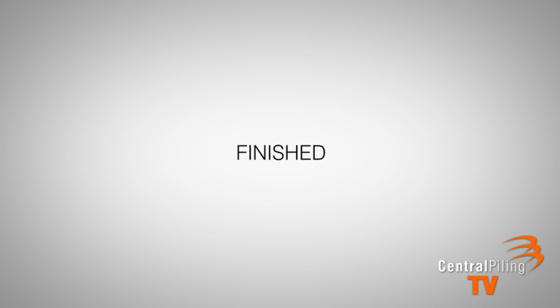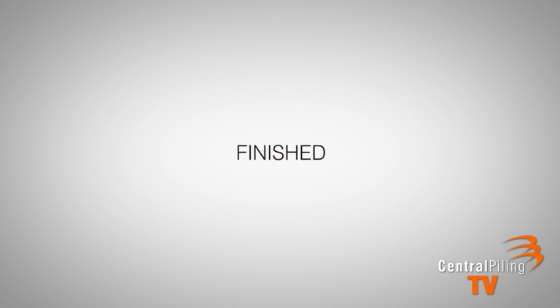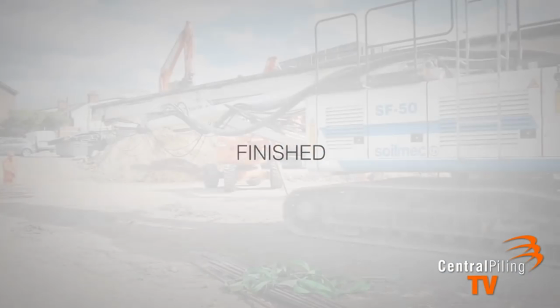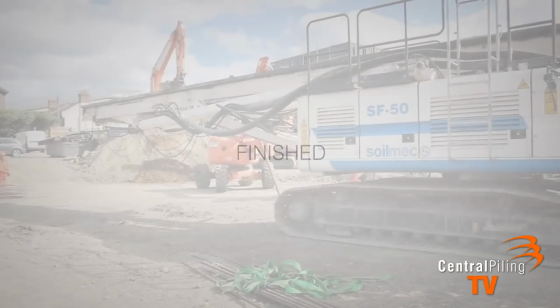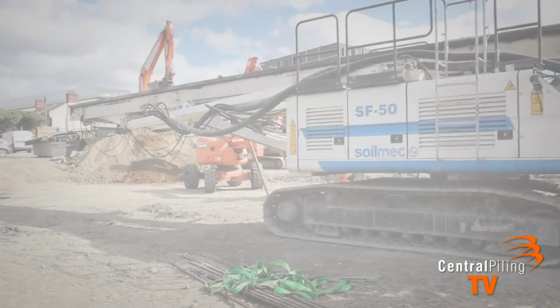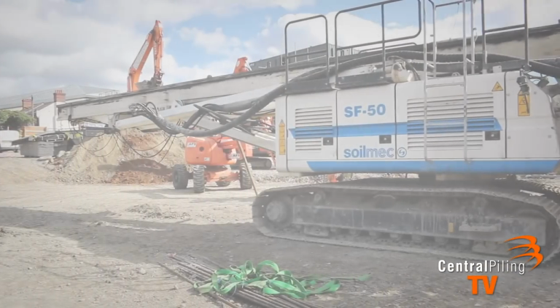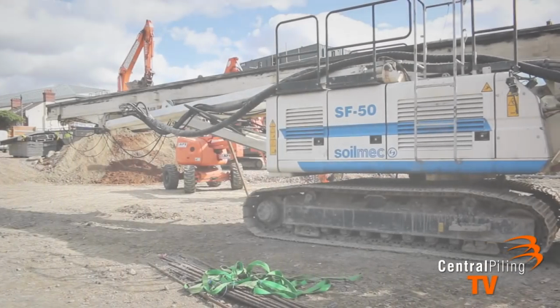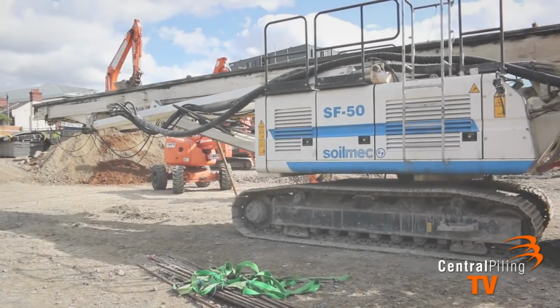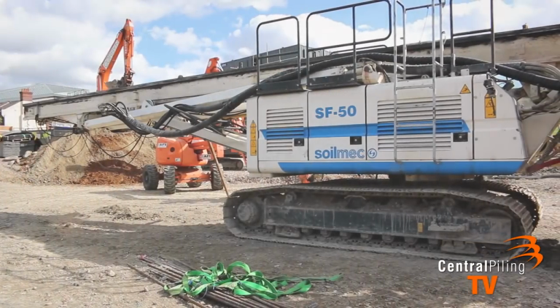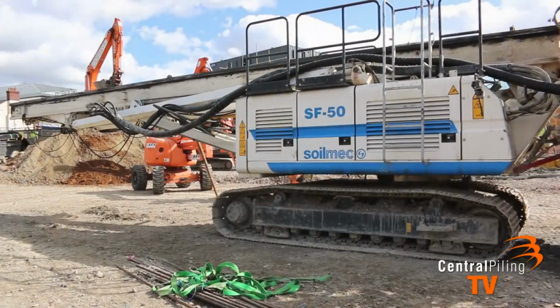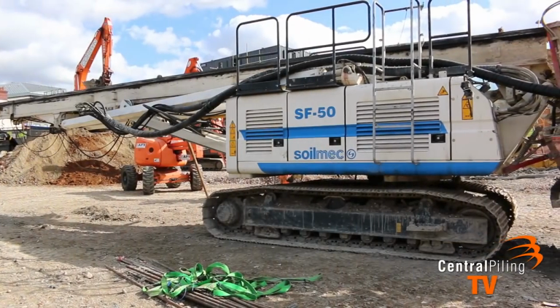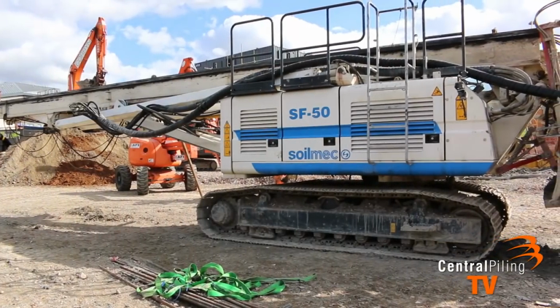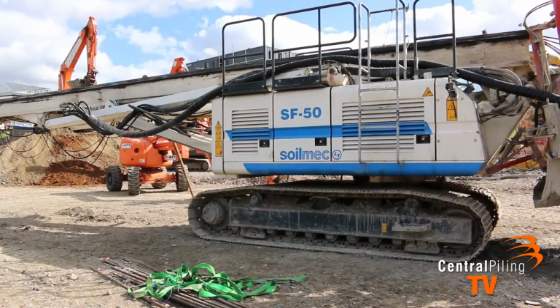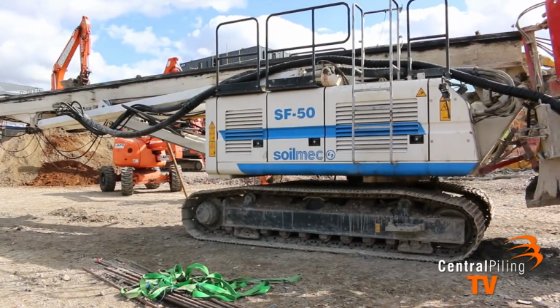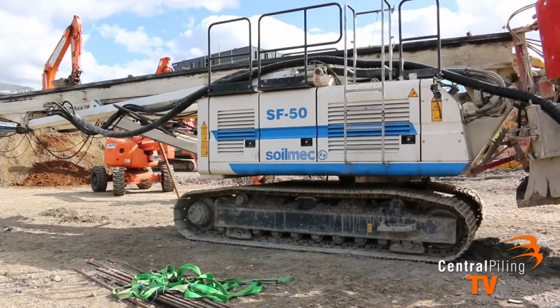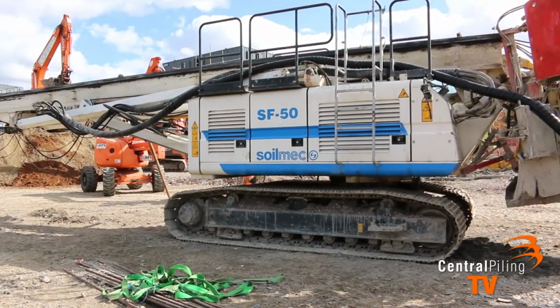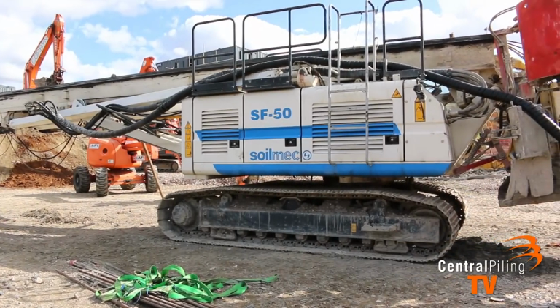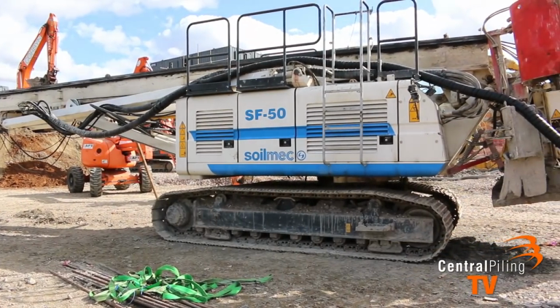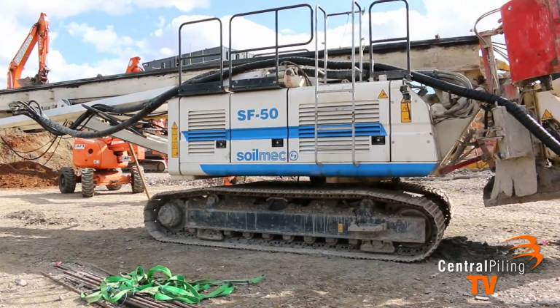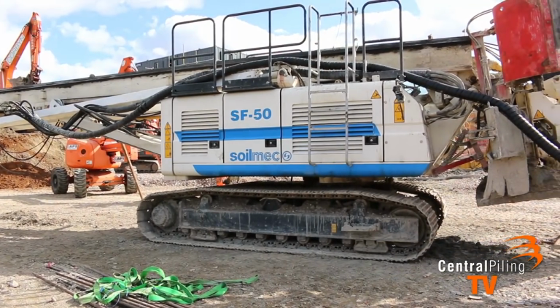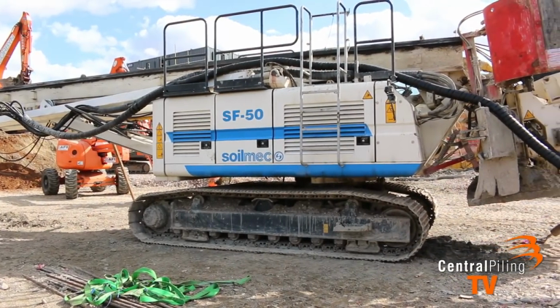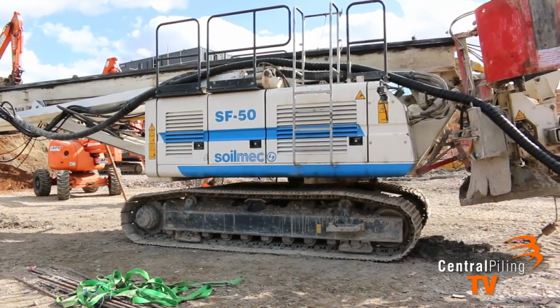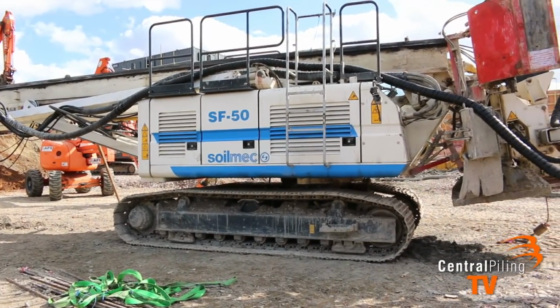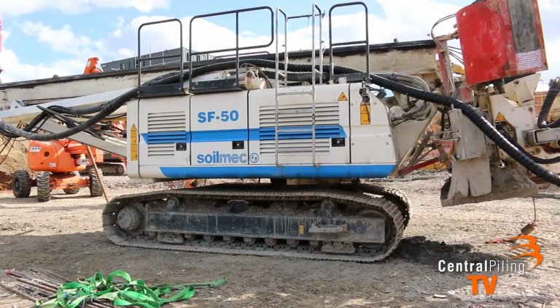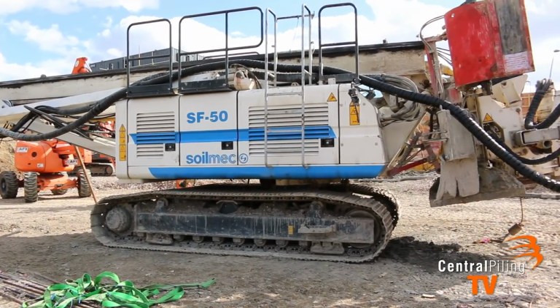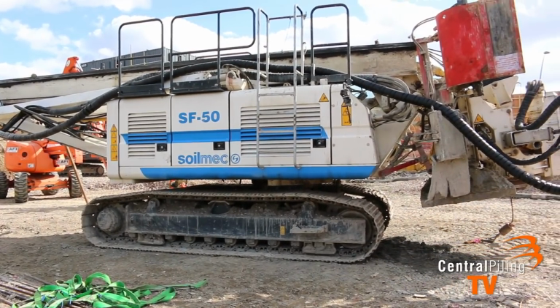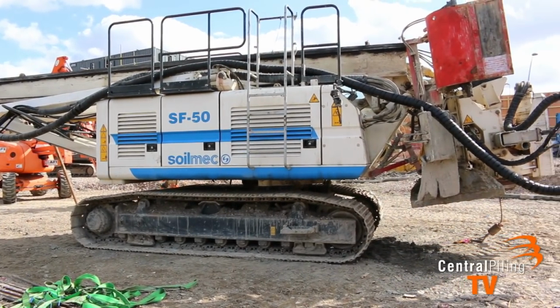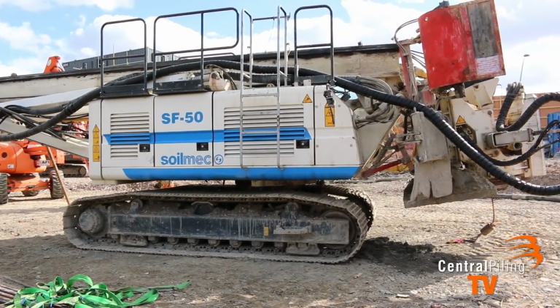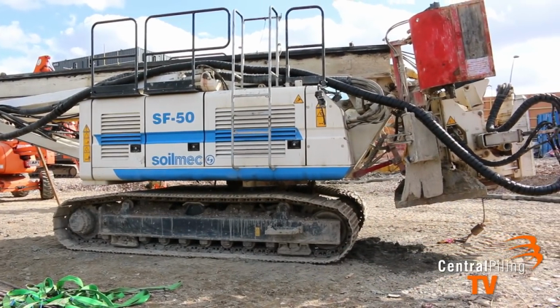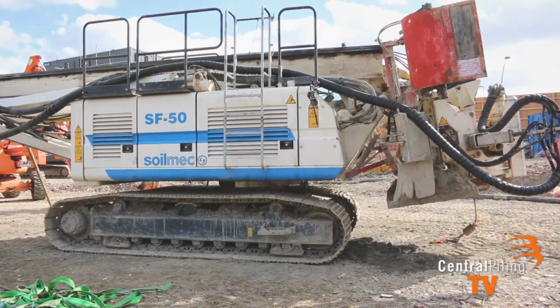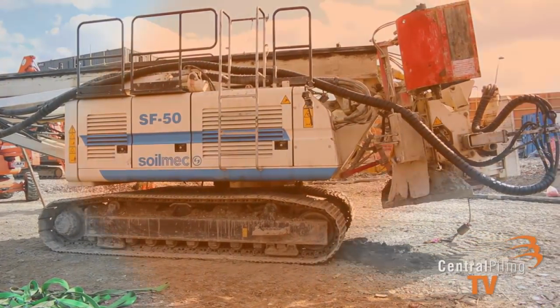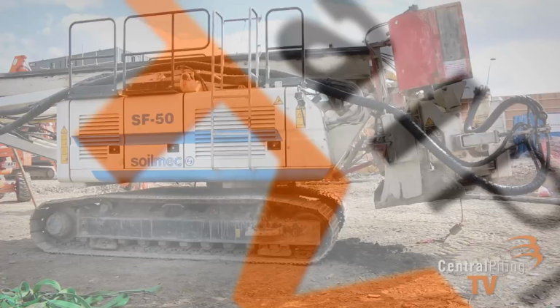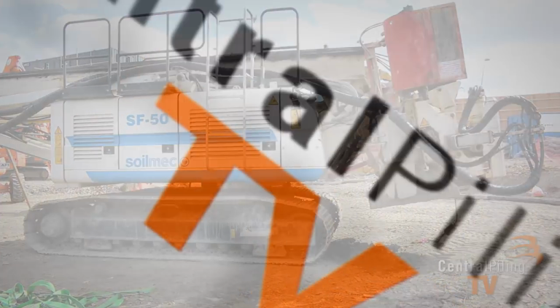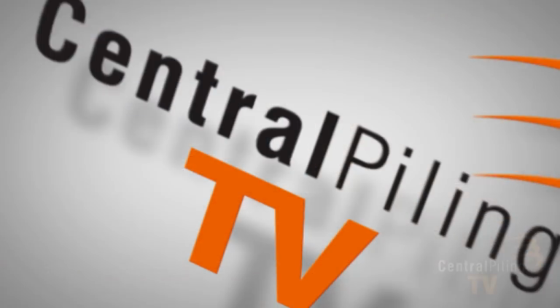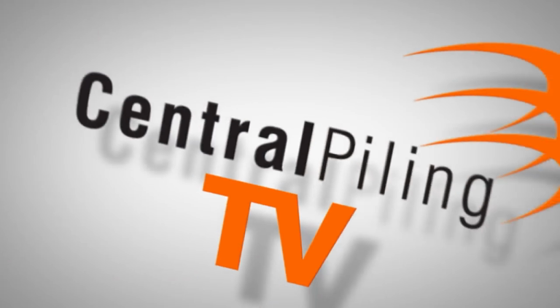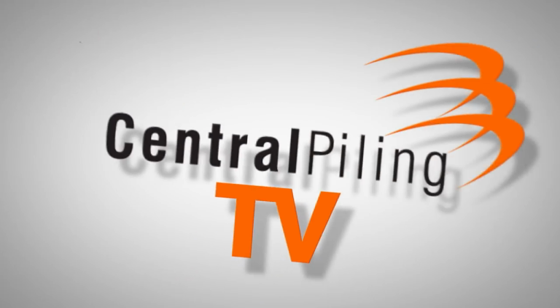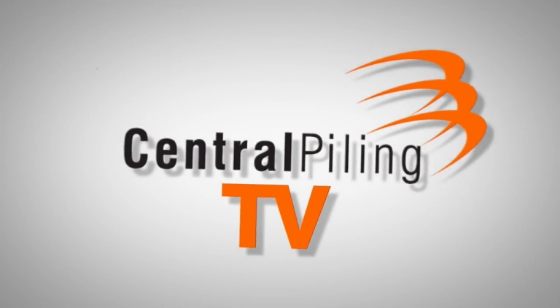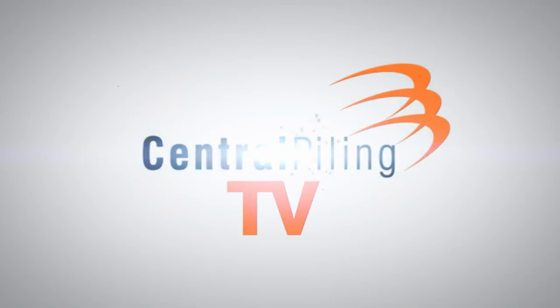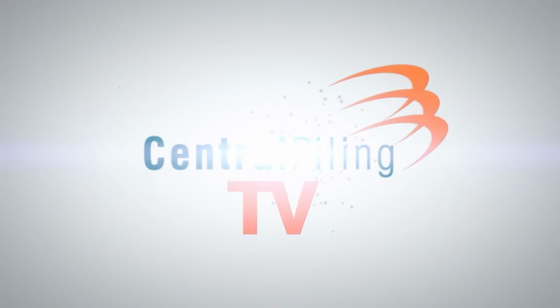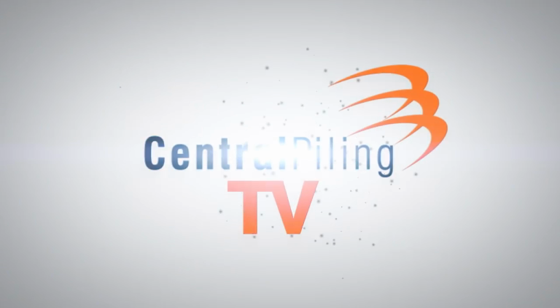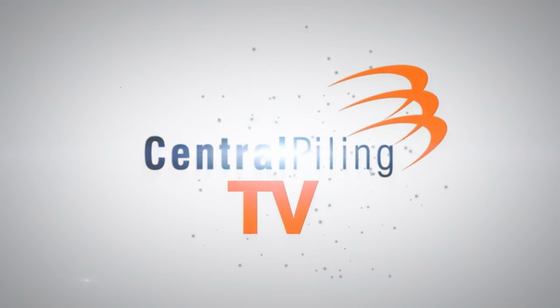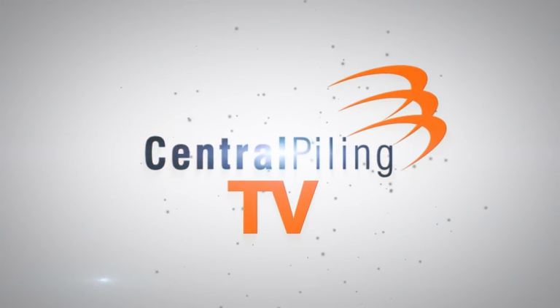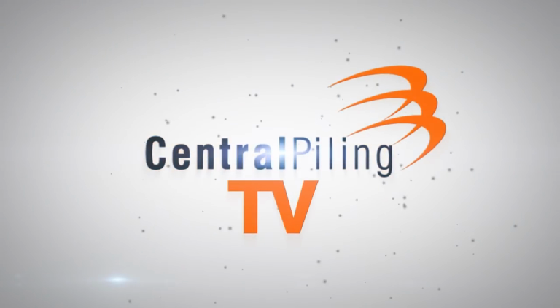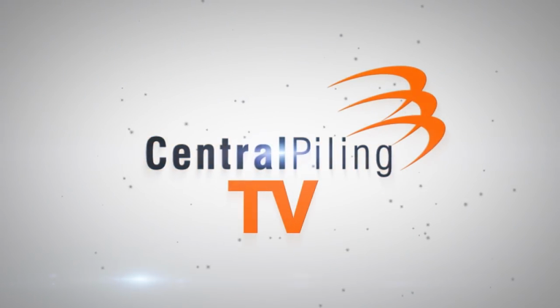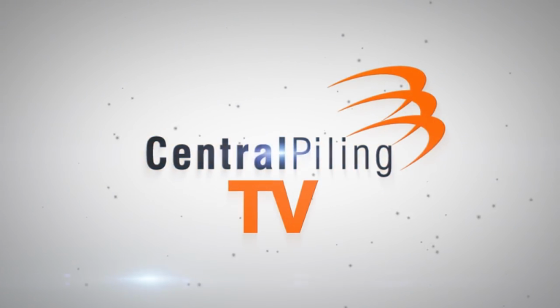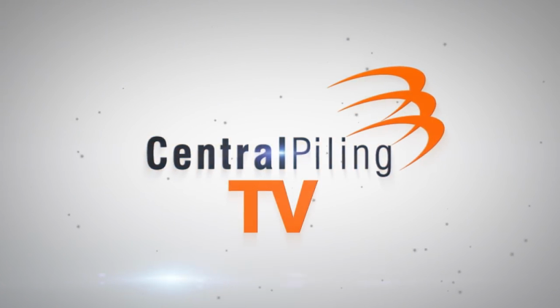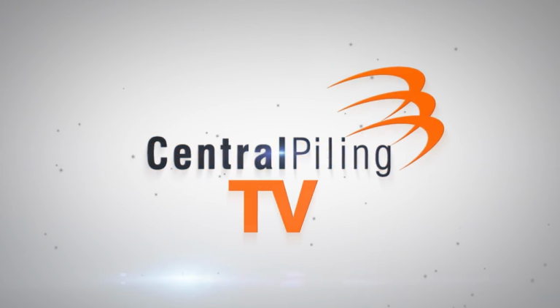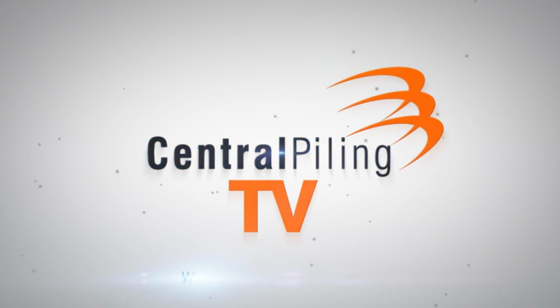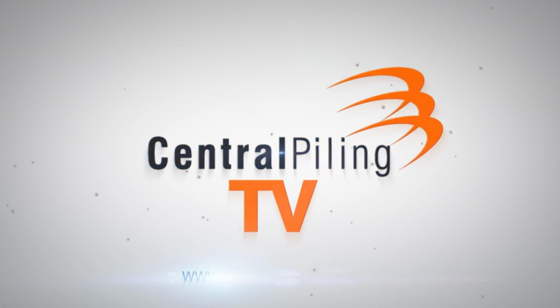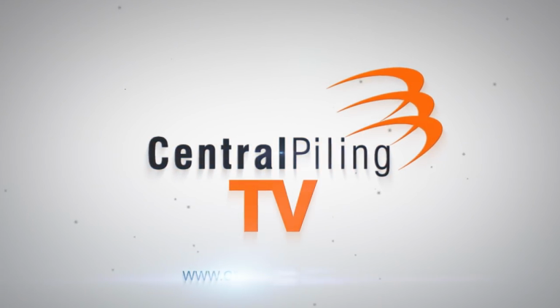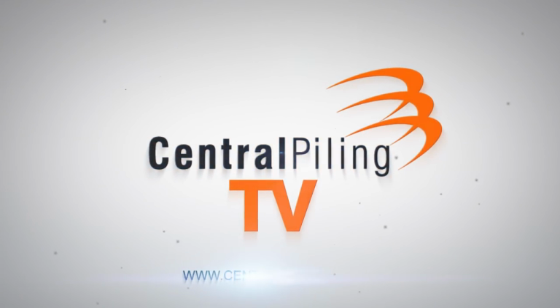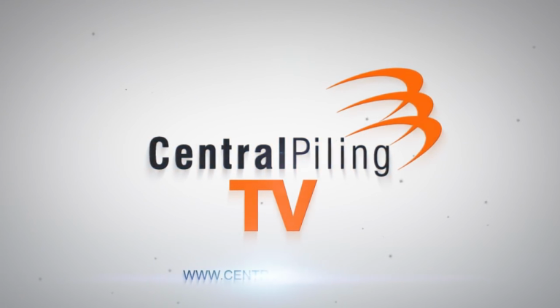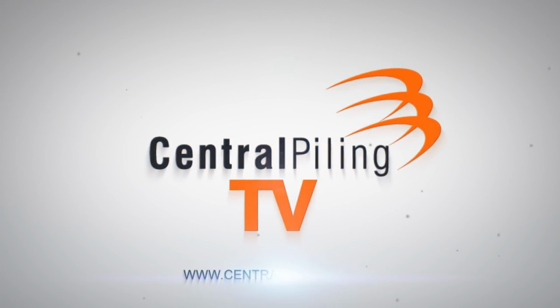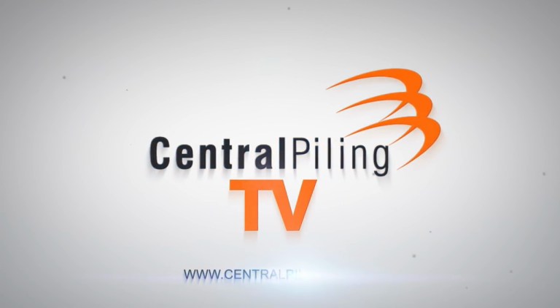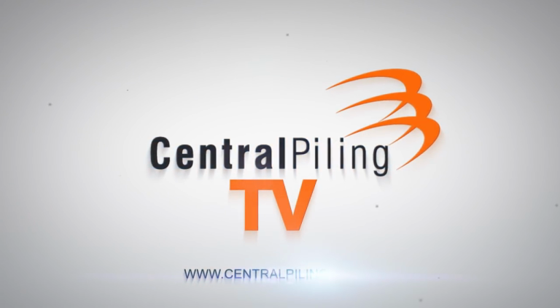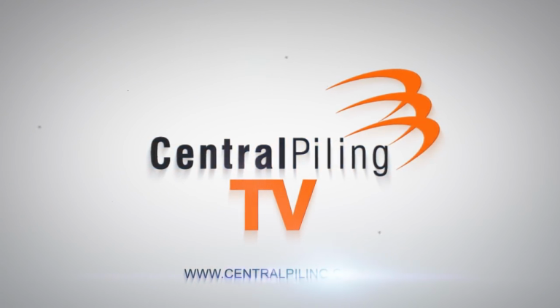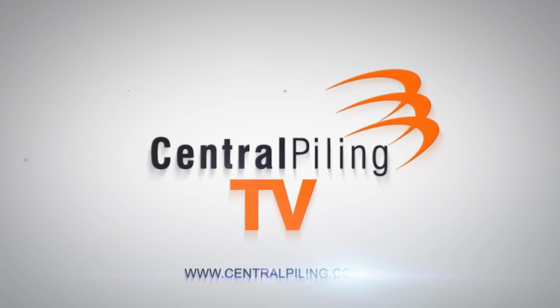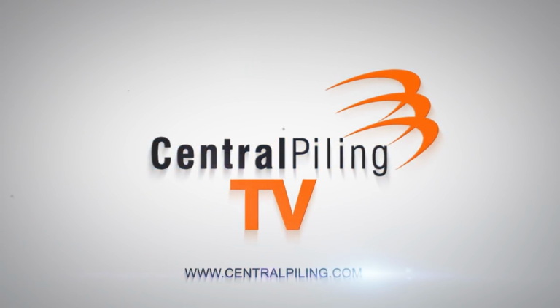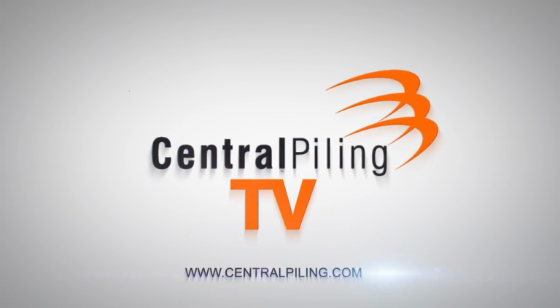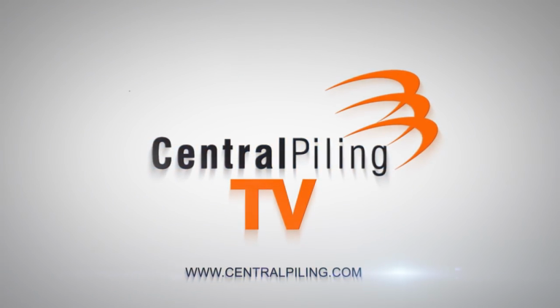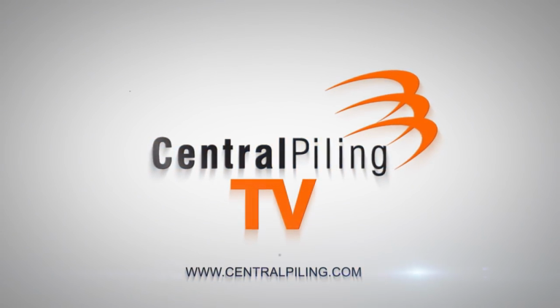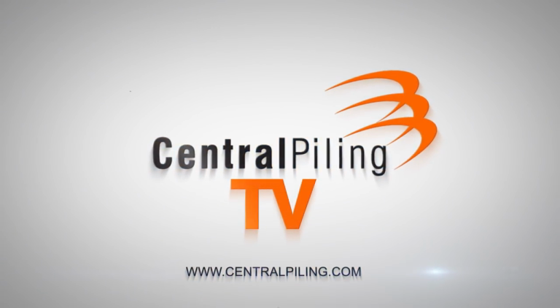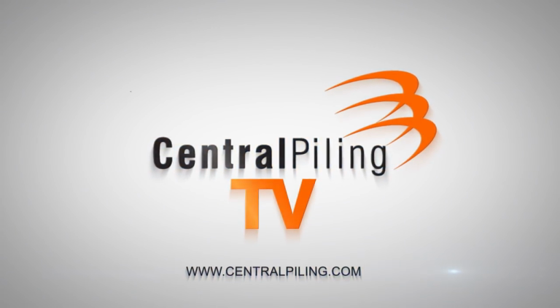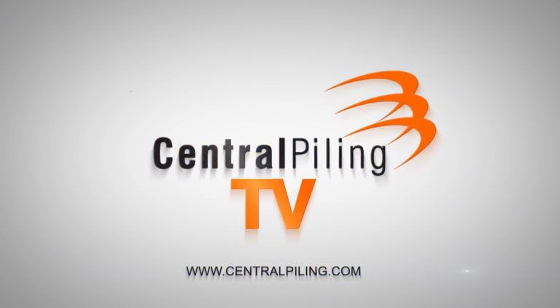We hope you found this video helpful. For more information, please contact one of our team at Central Piling, or visit our website at centralpiling.com.